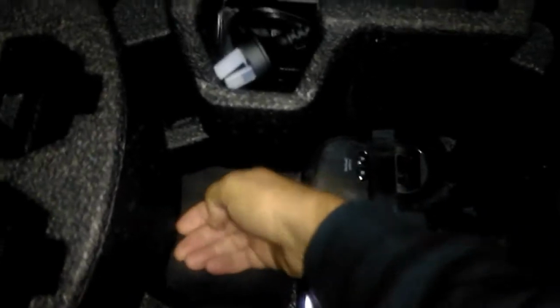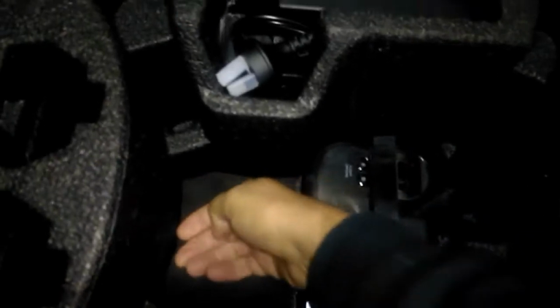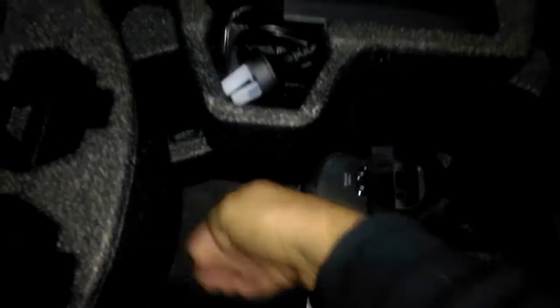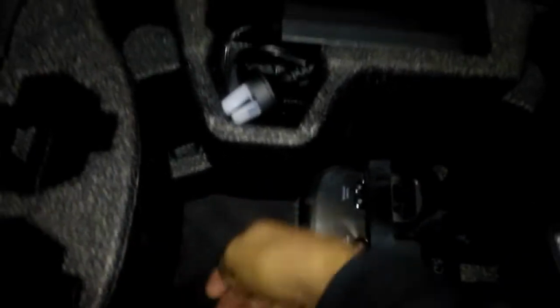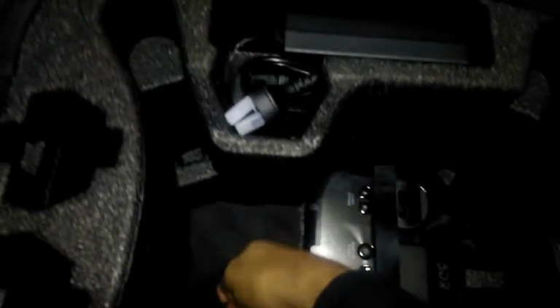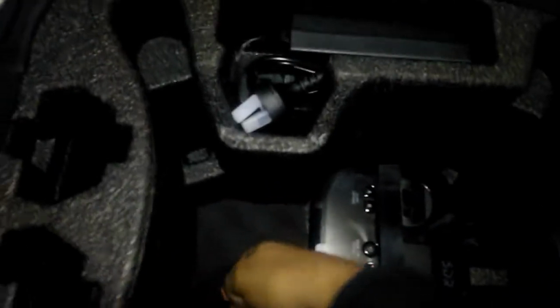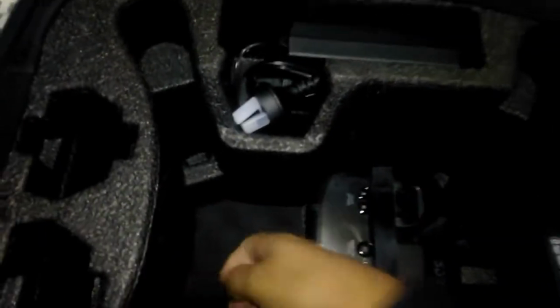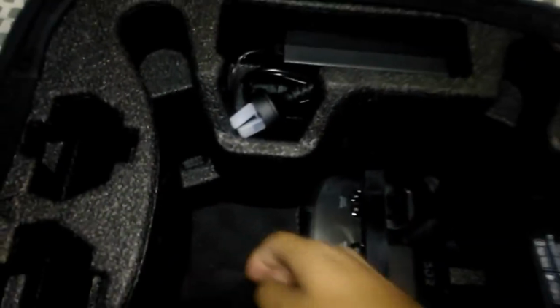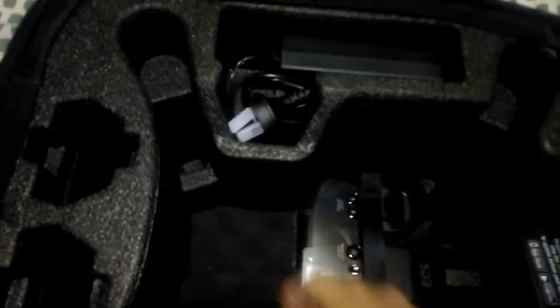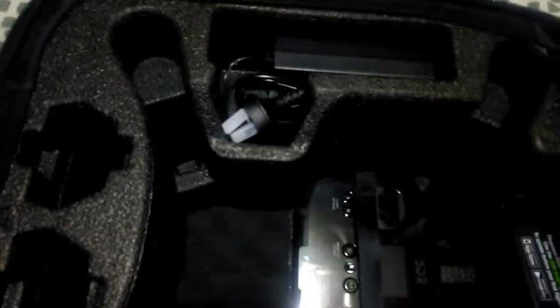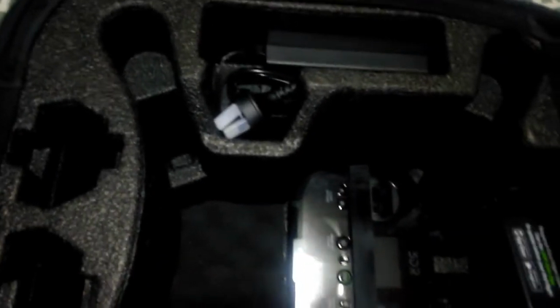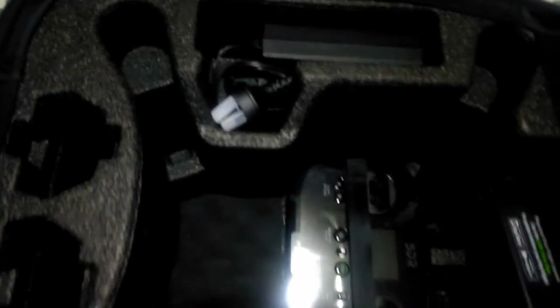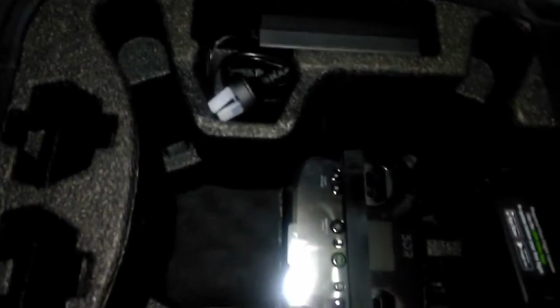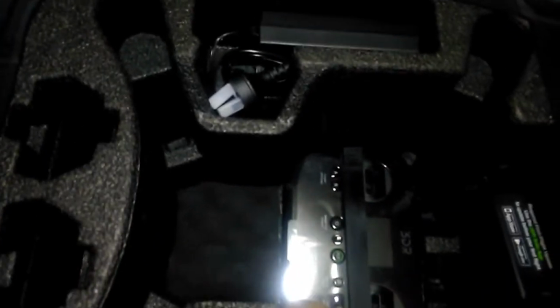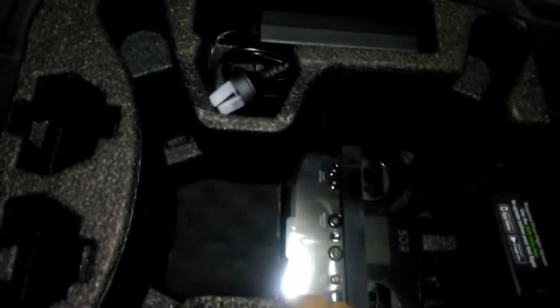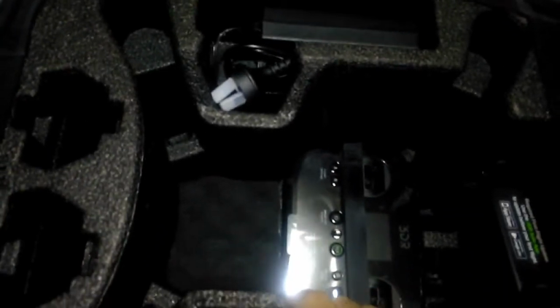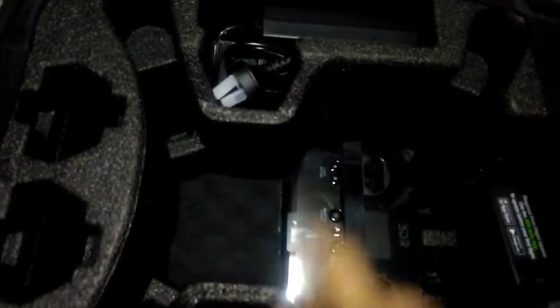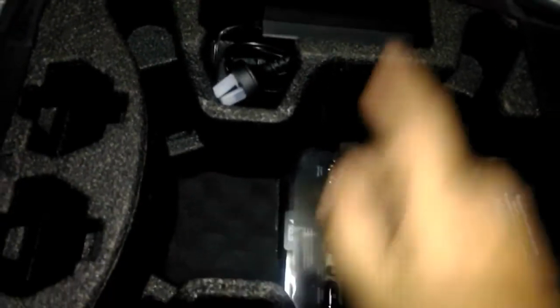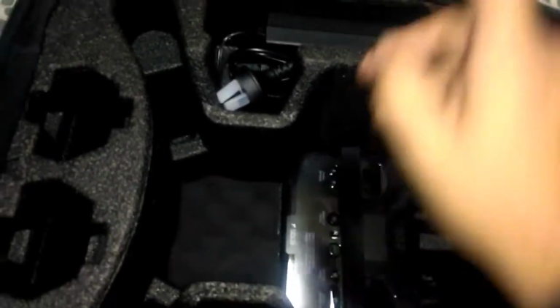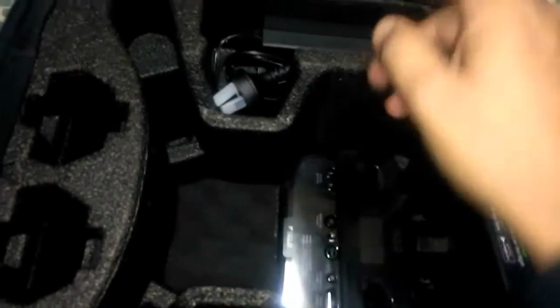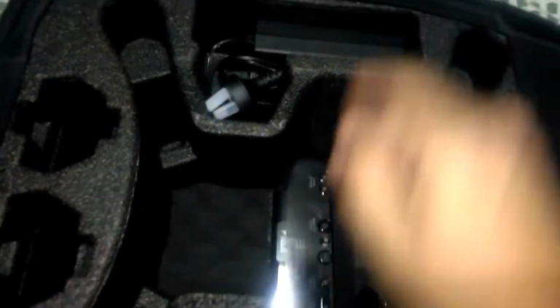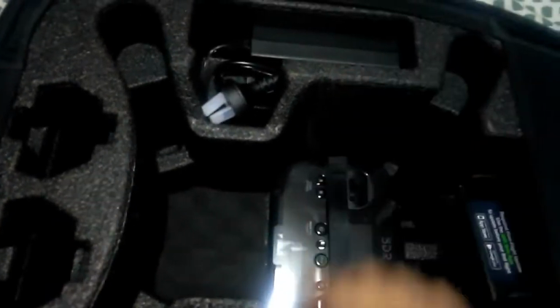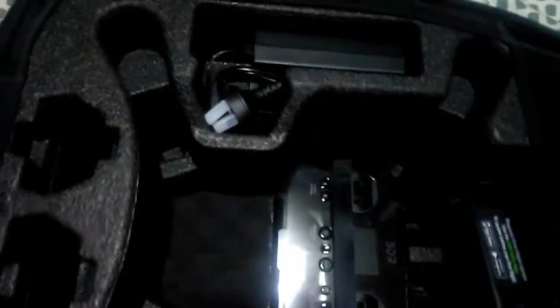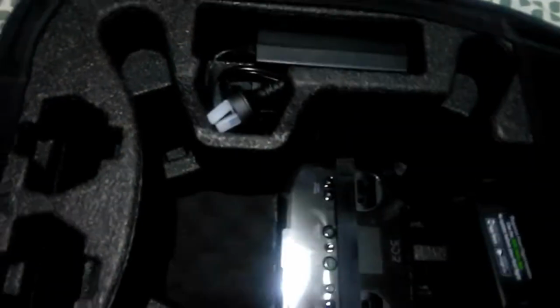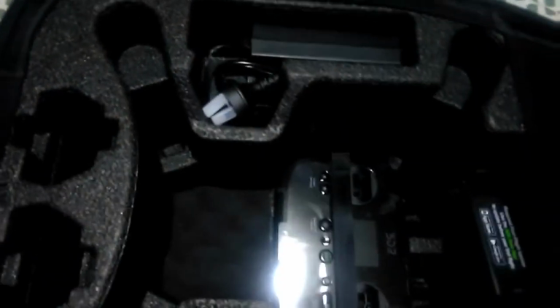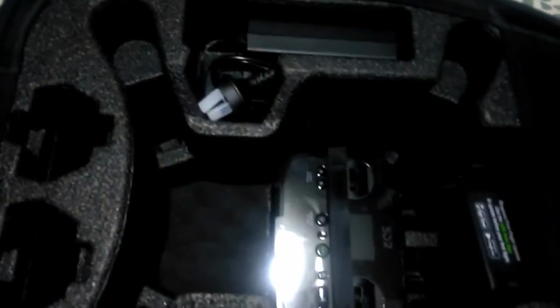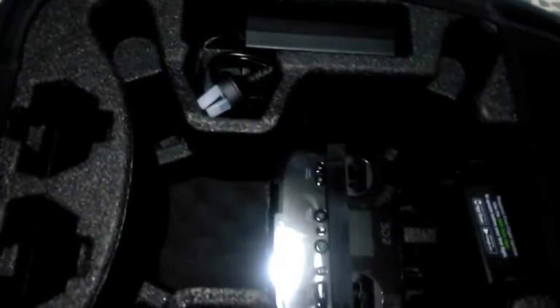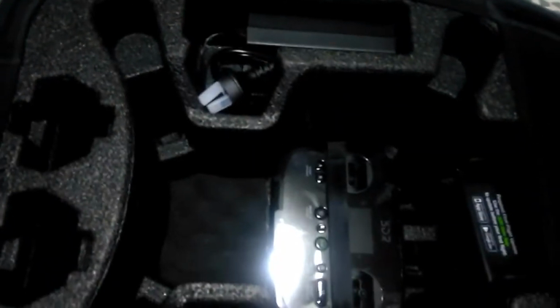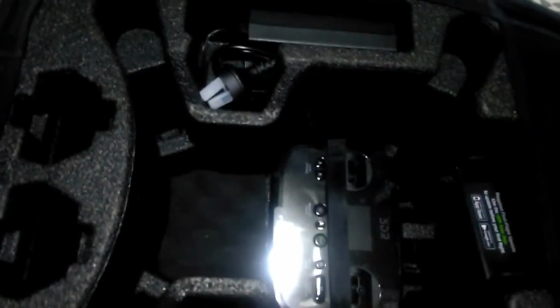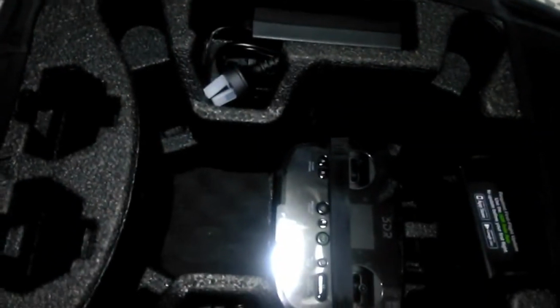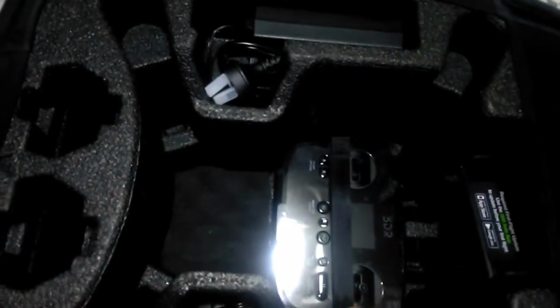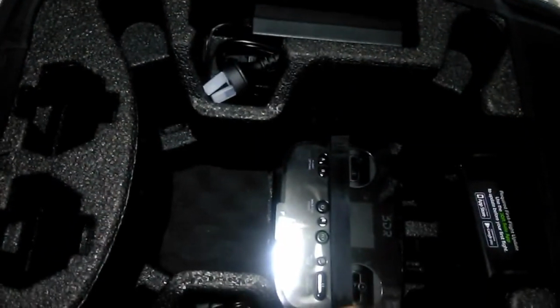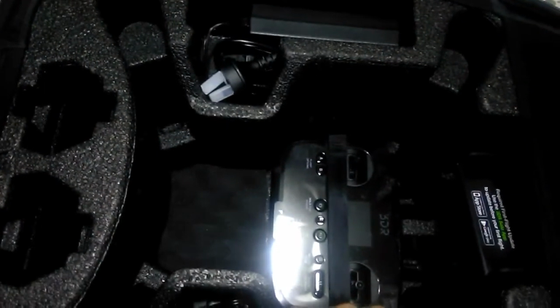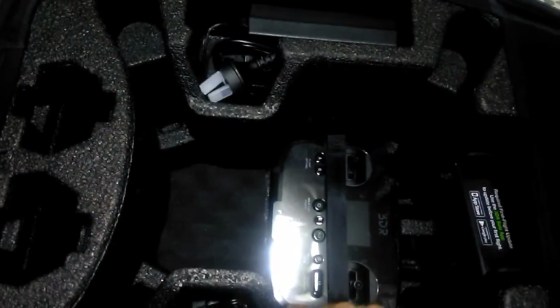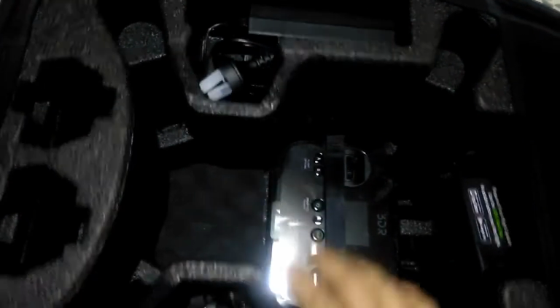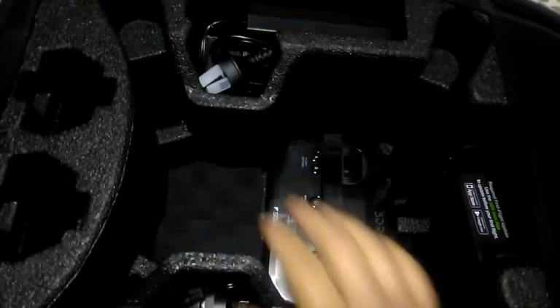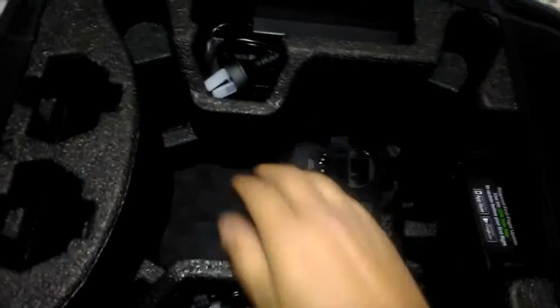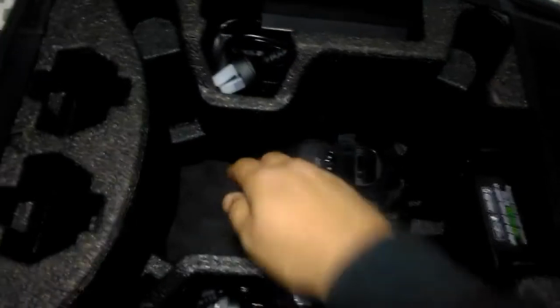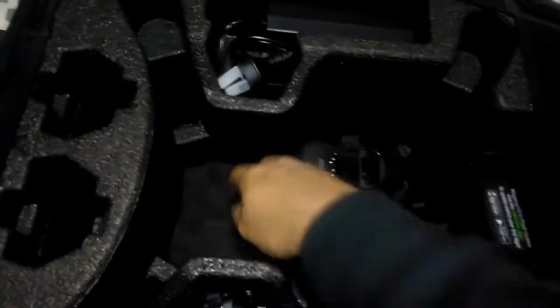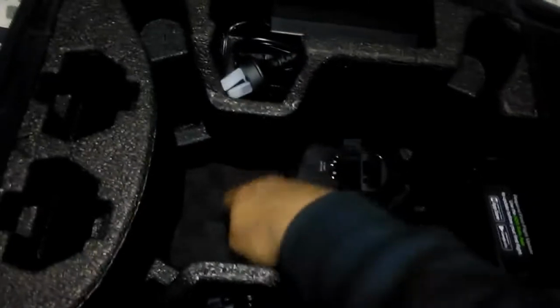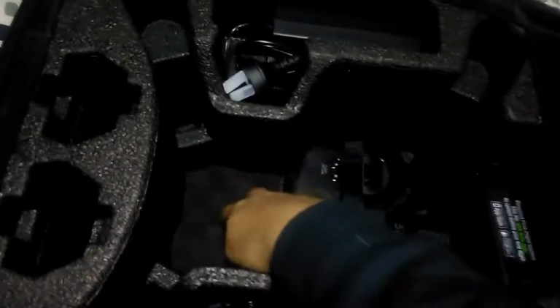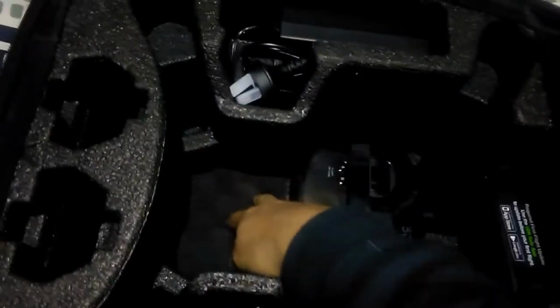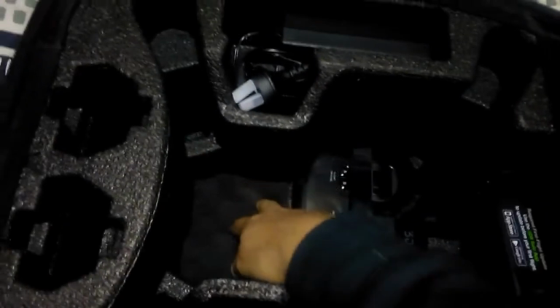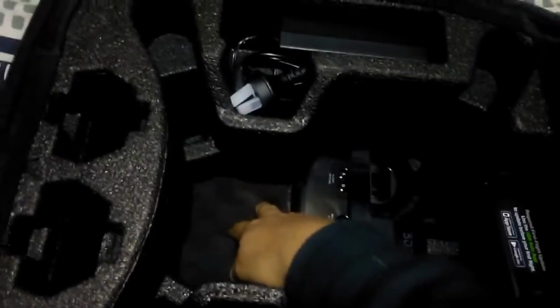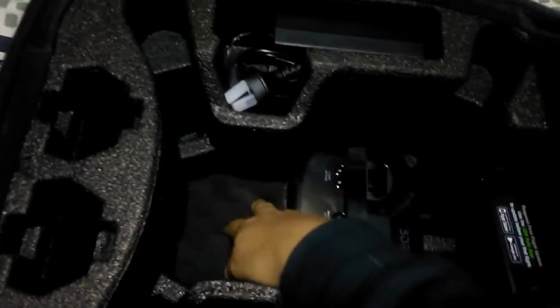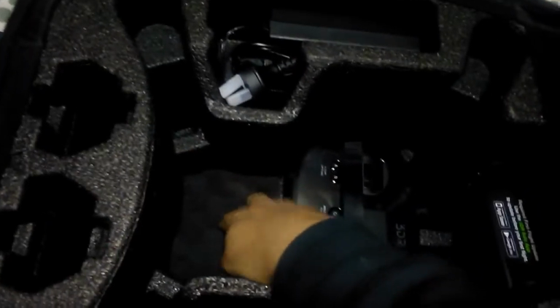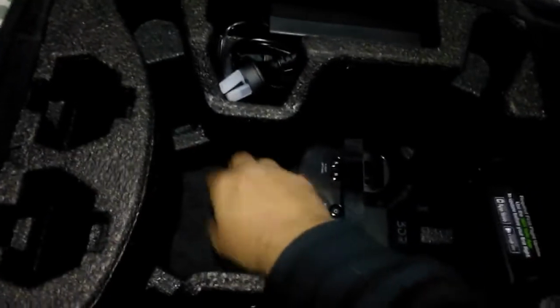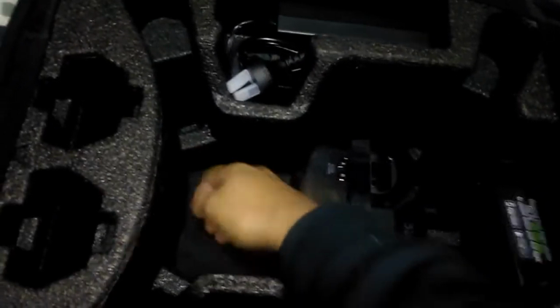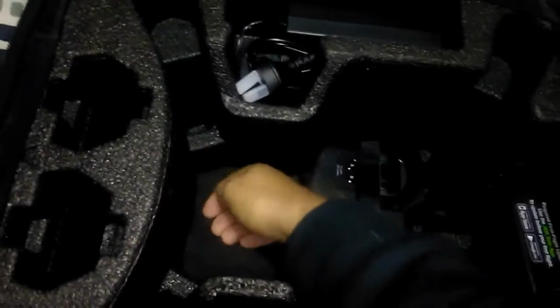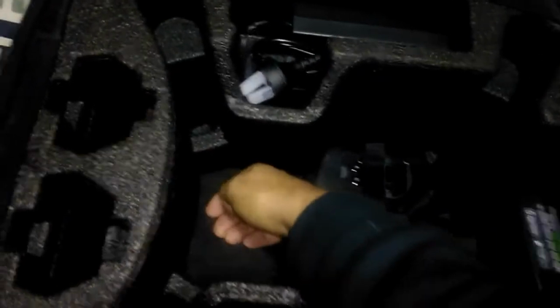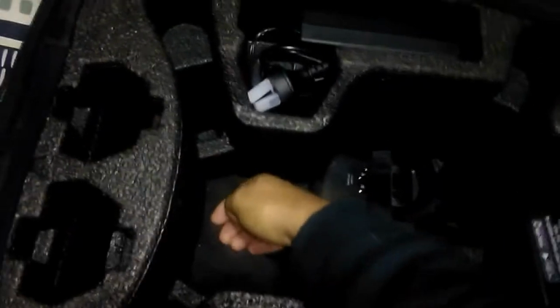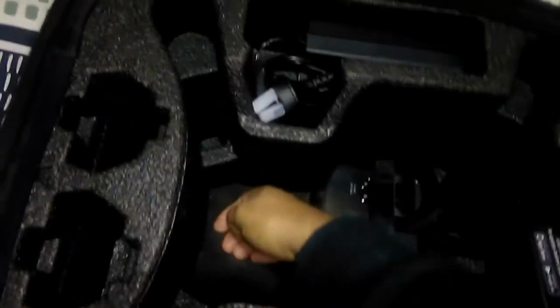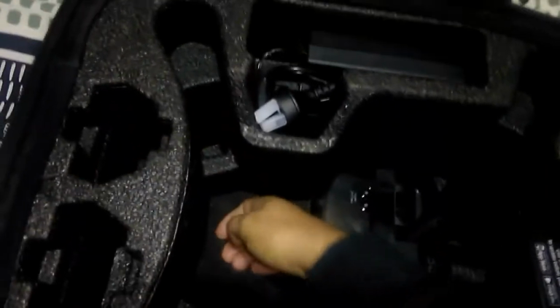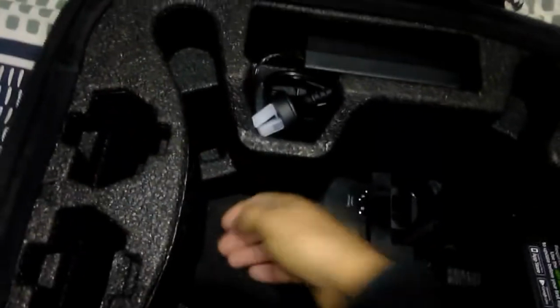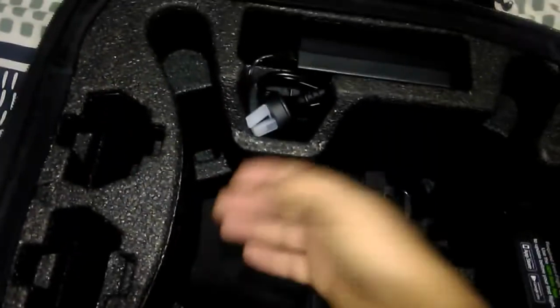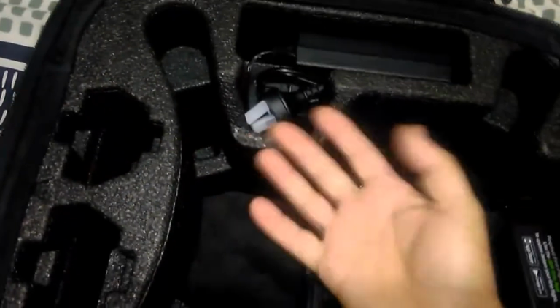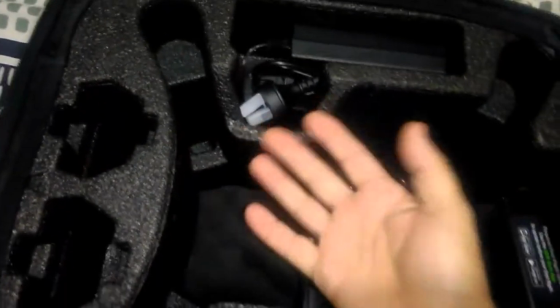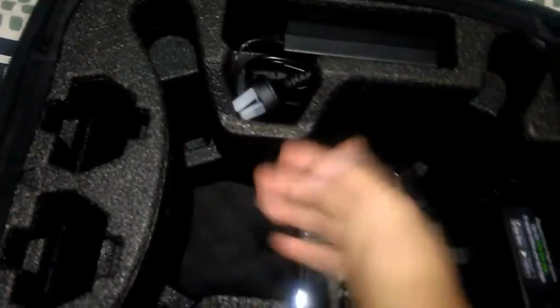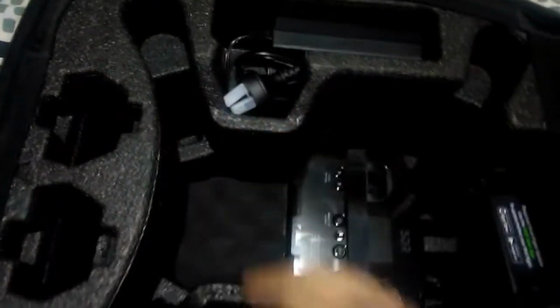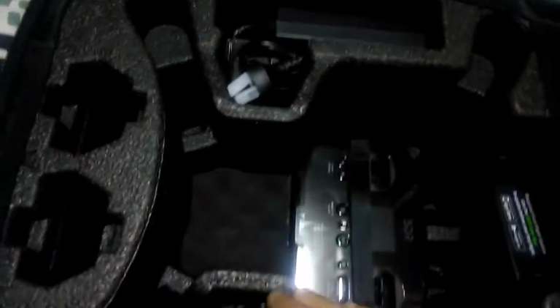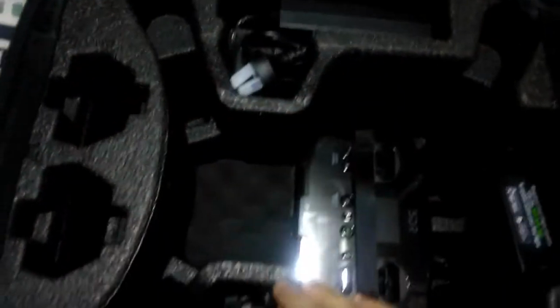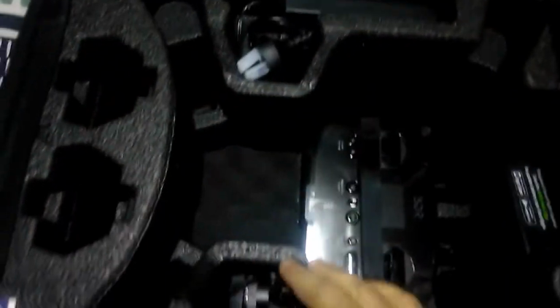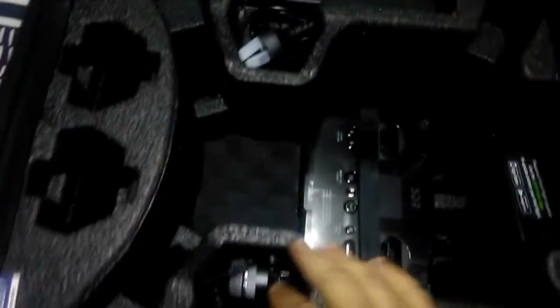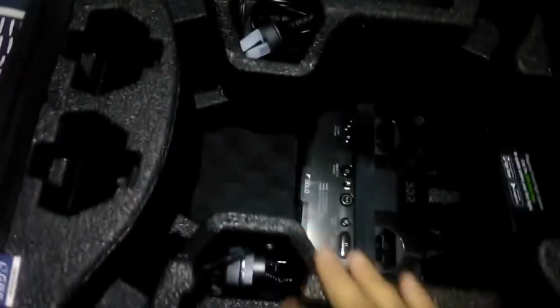Soft sponge for the drone — I suppose for a gimbal maybe to rest on, or unless you take that out.